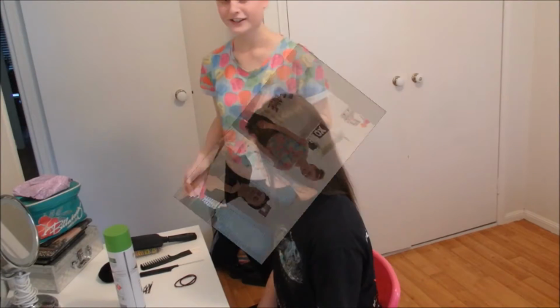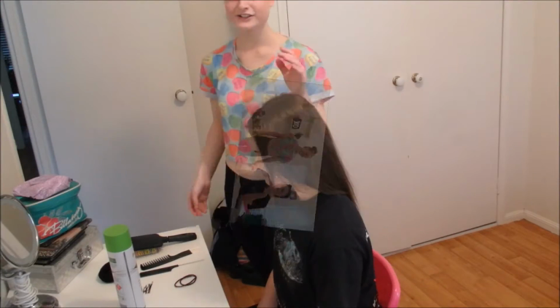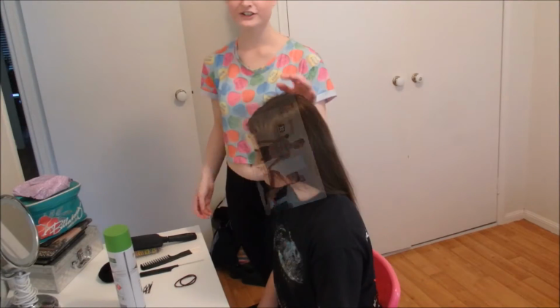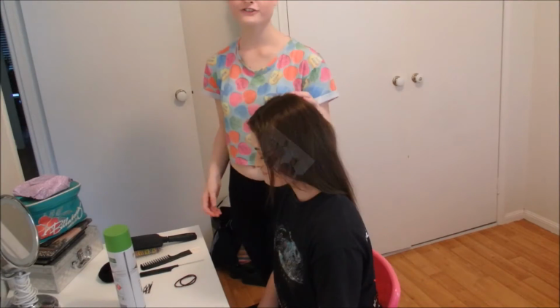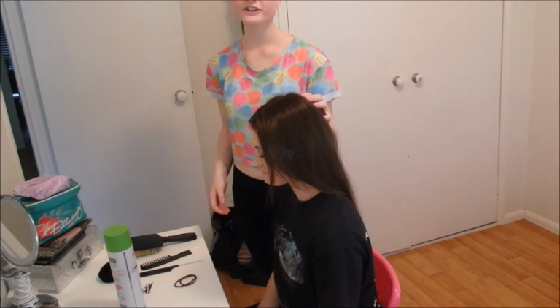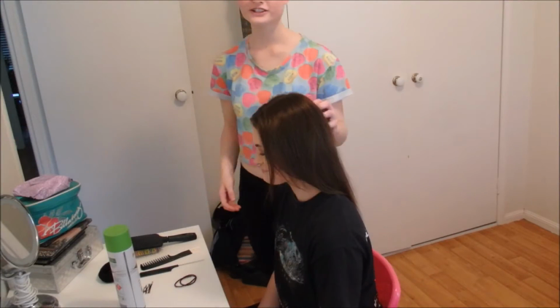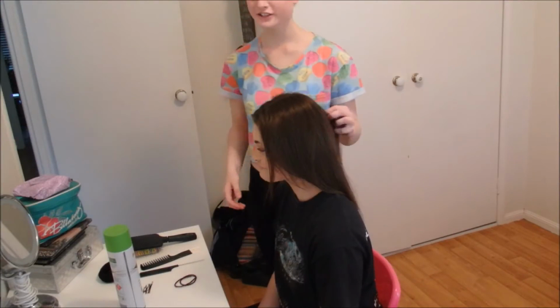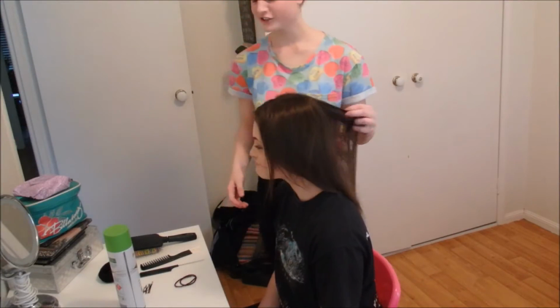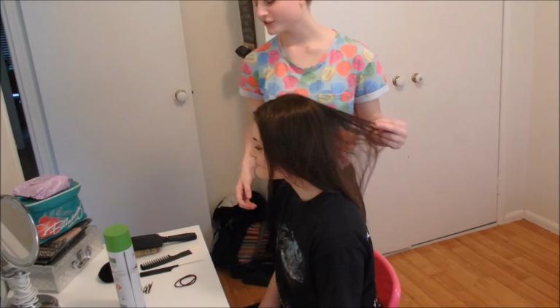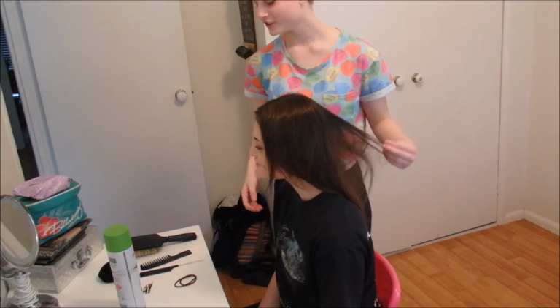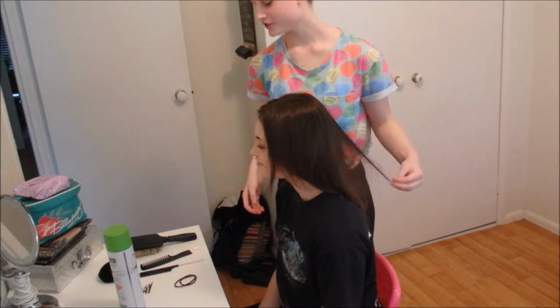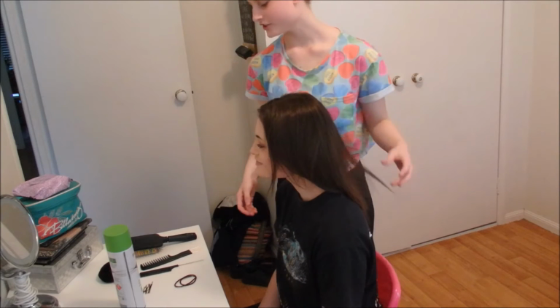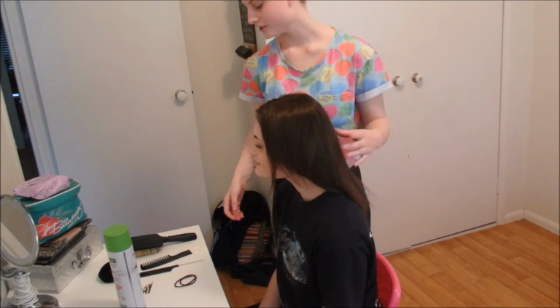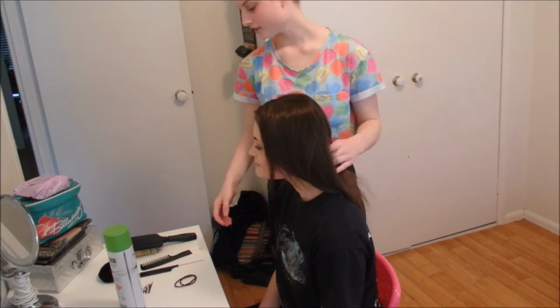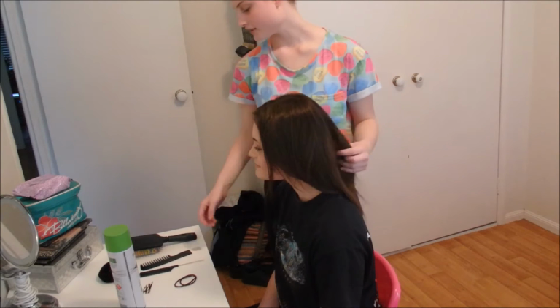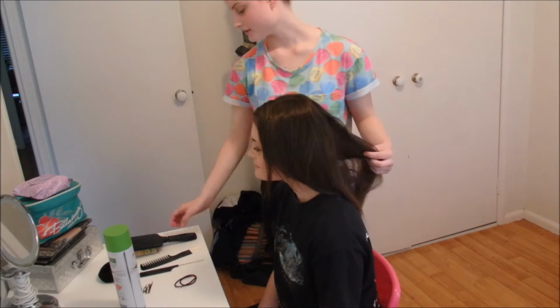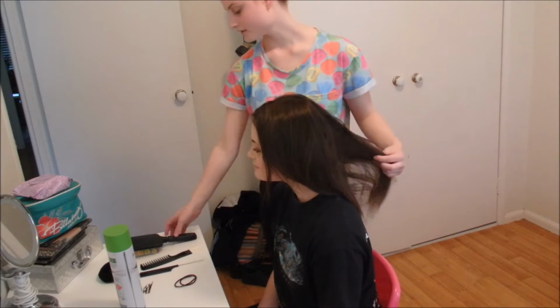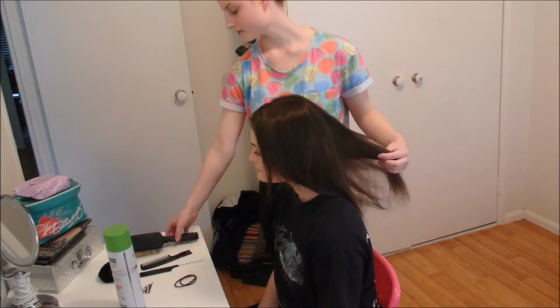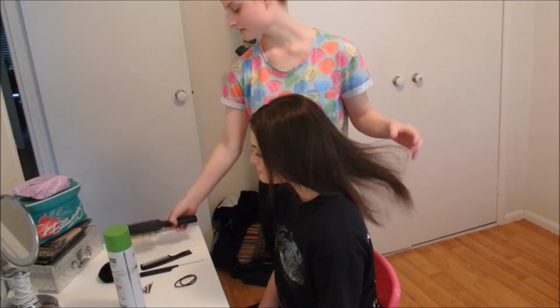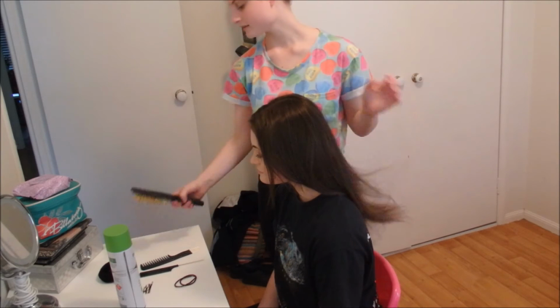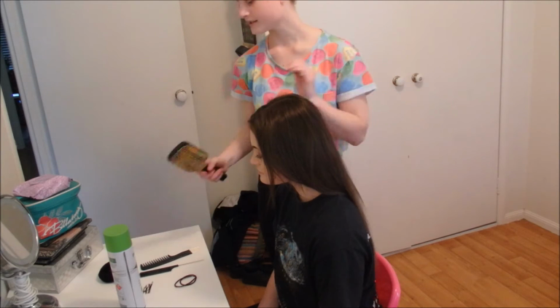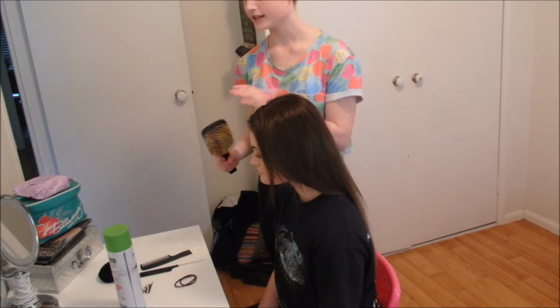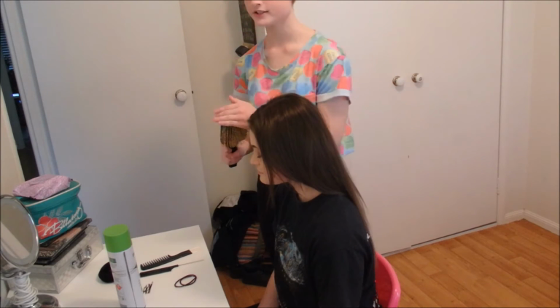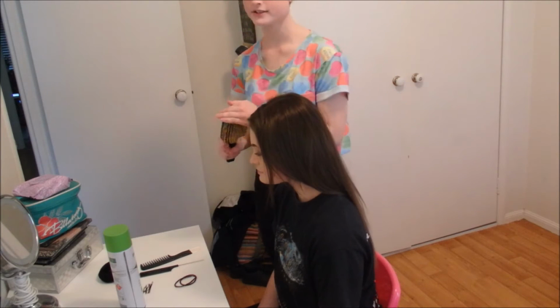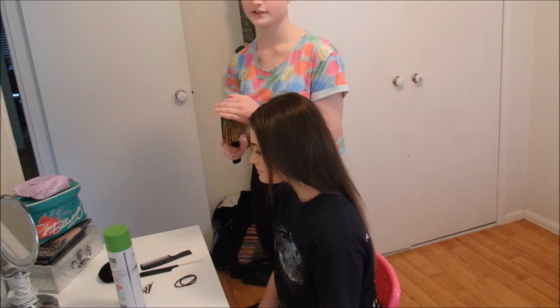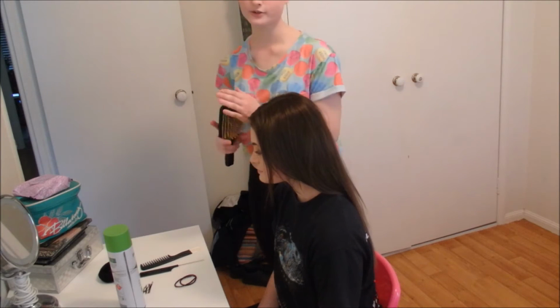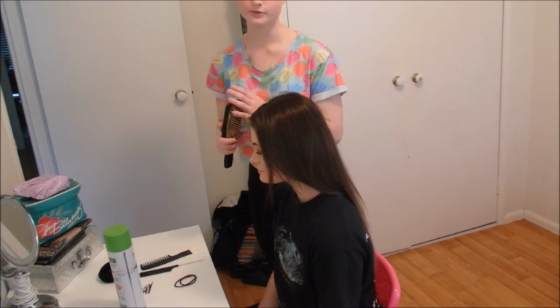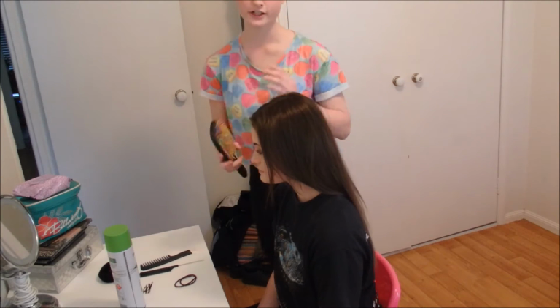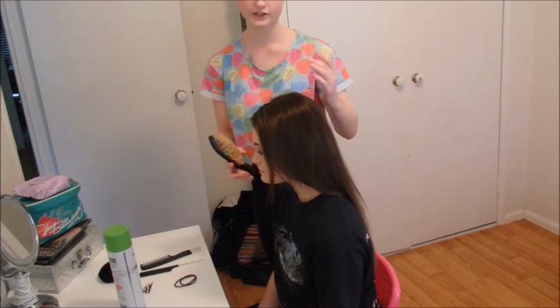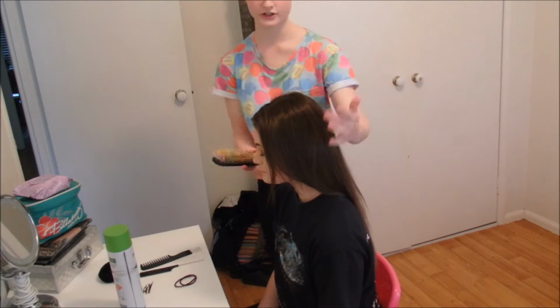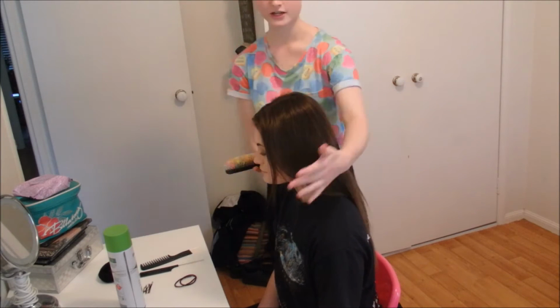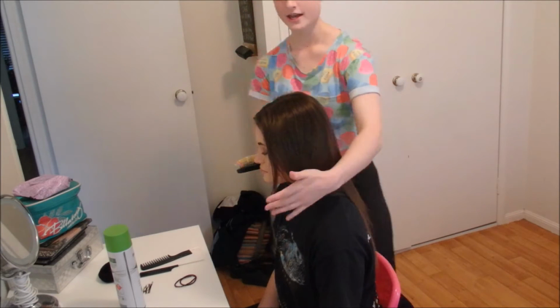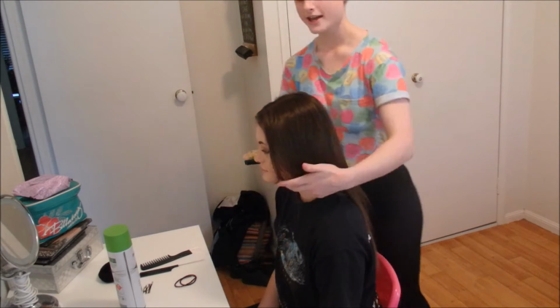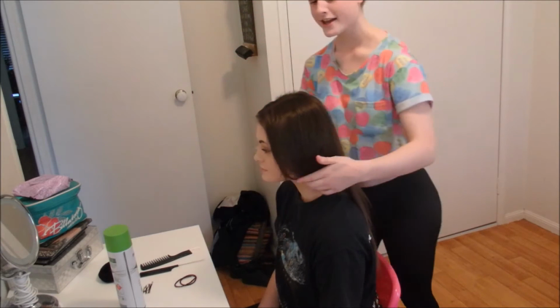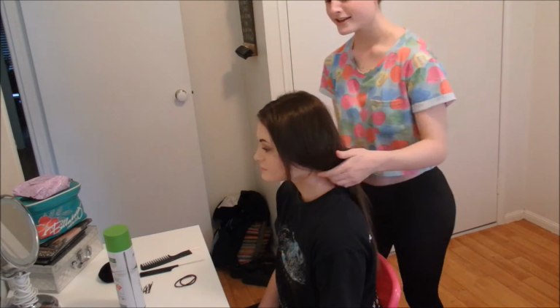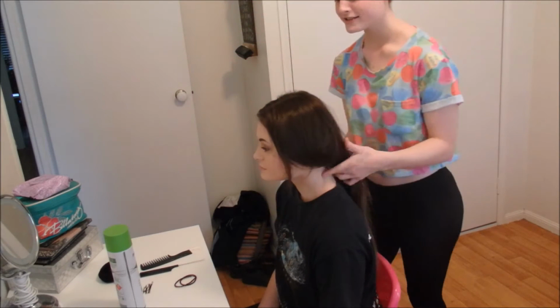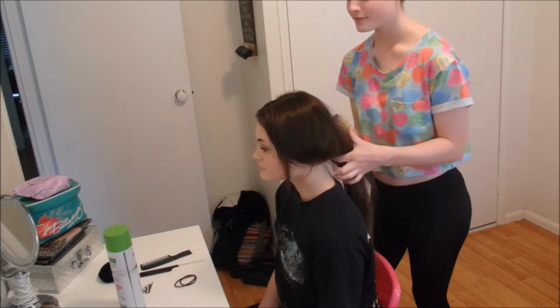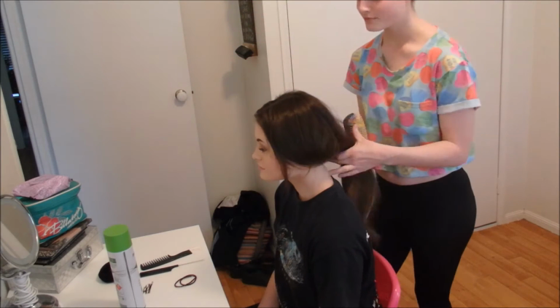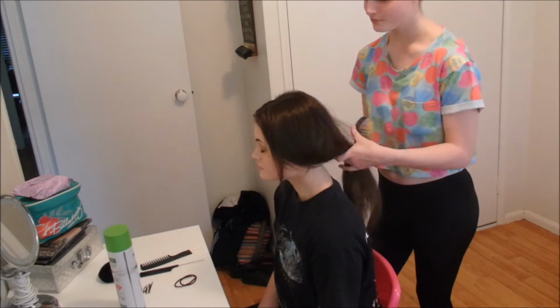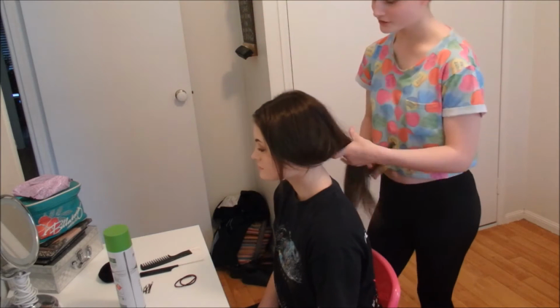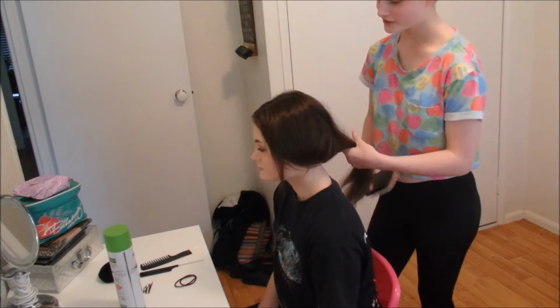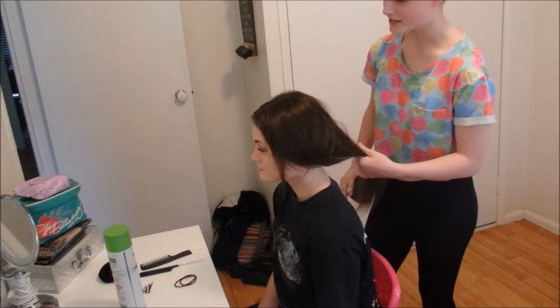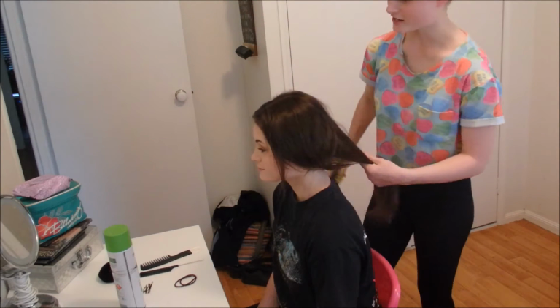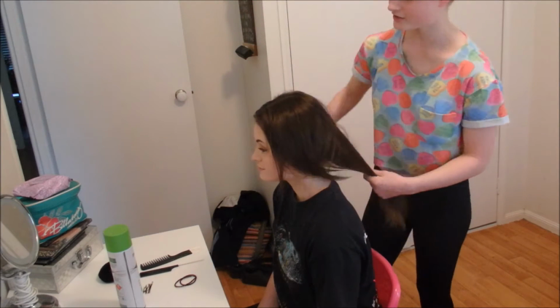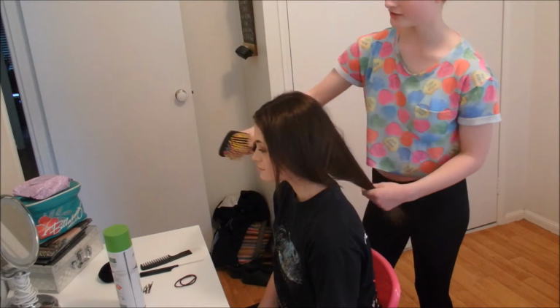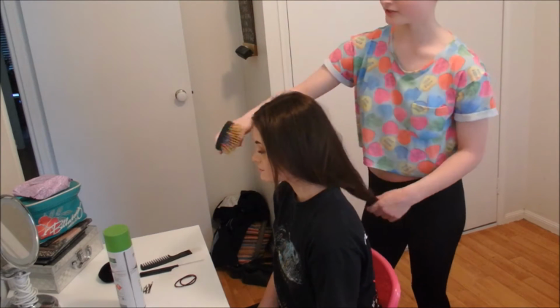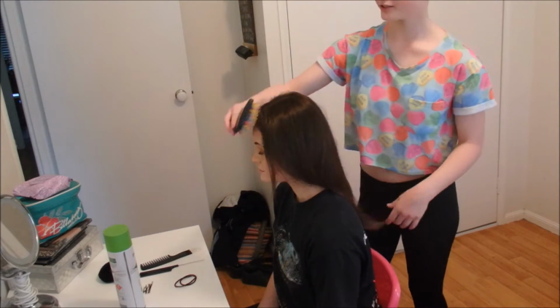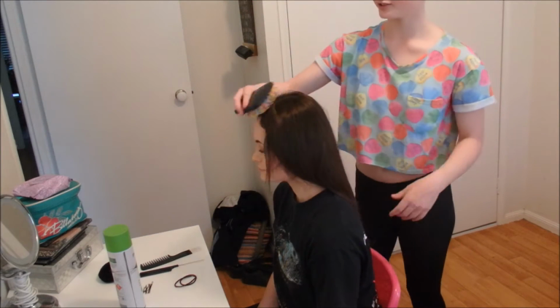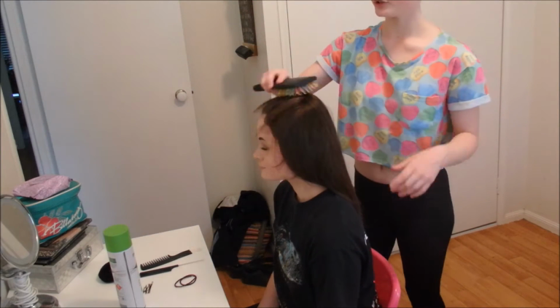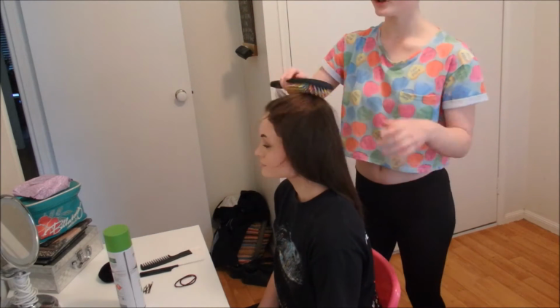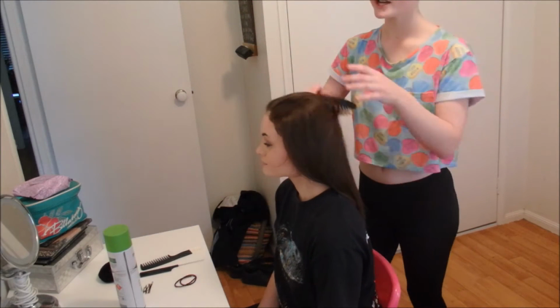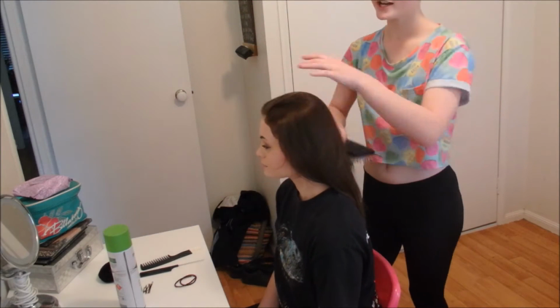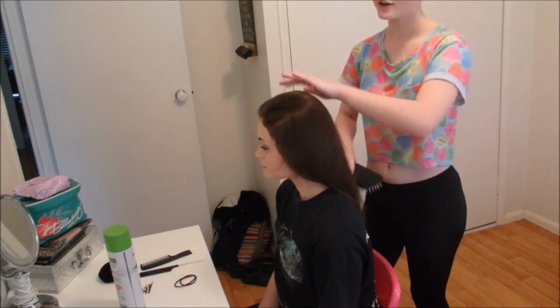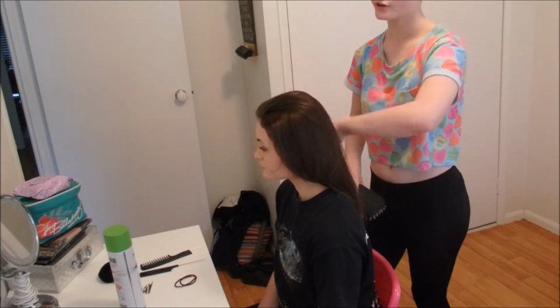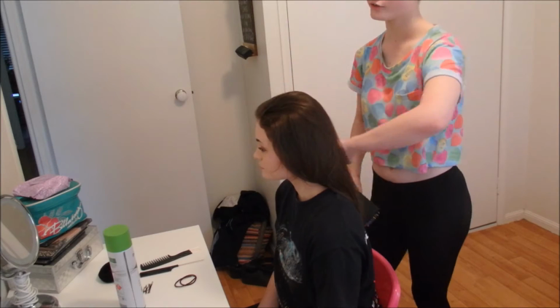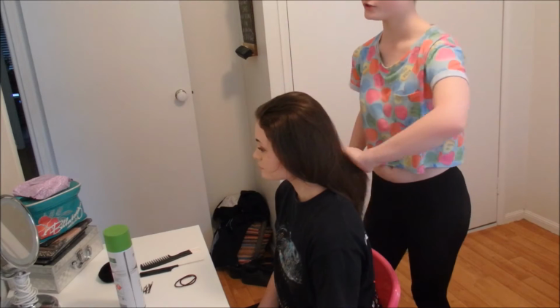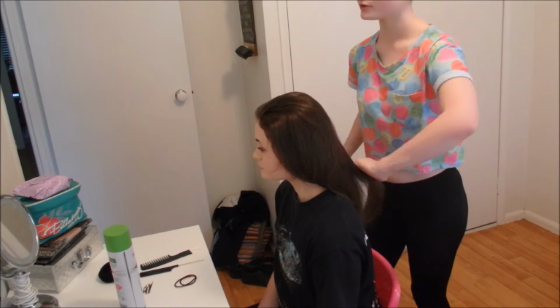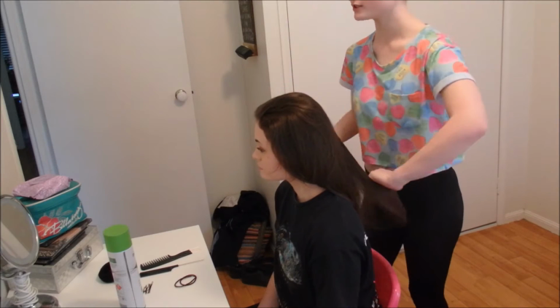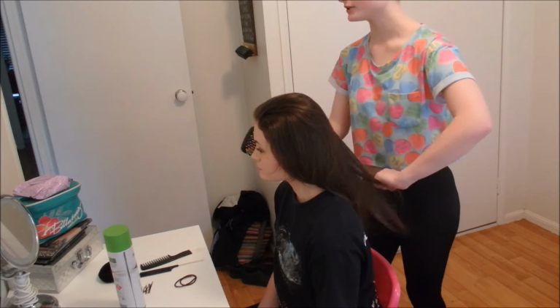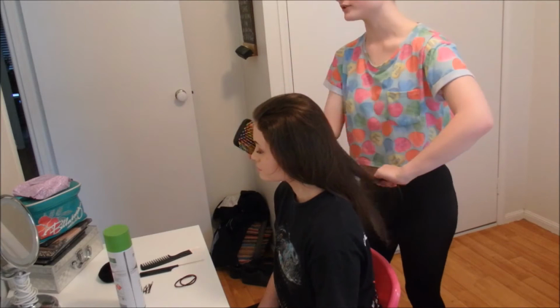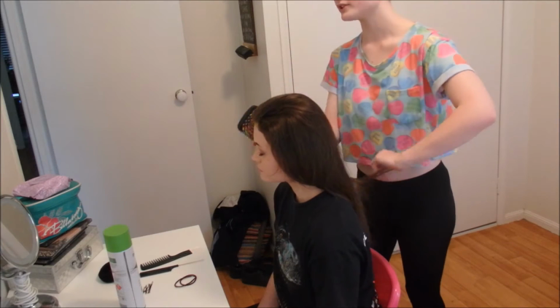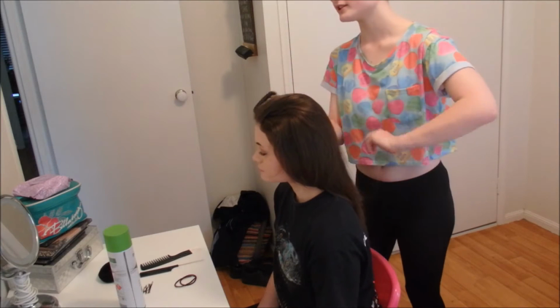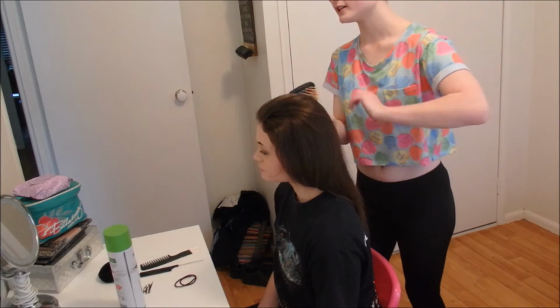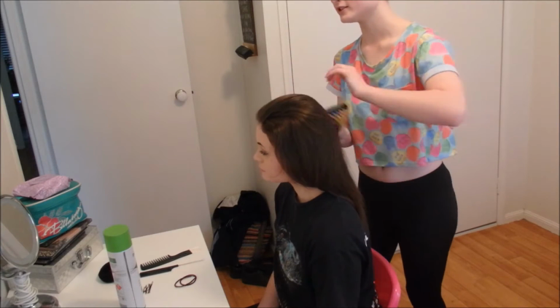So the first thing you're going to do is take your brush and brush out your hair, or if you're doing someone else's hair.